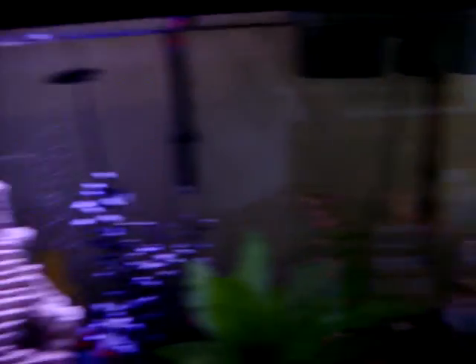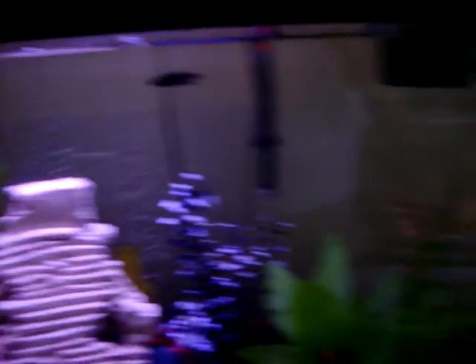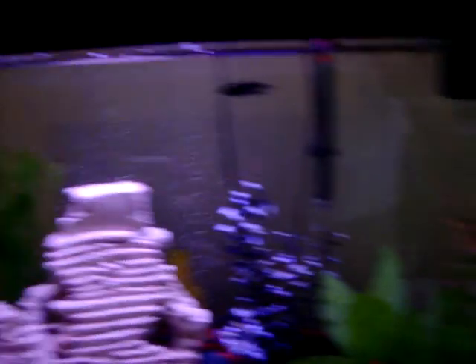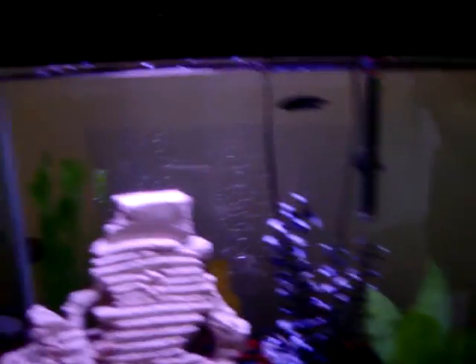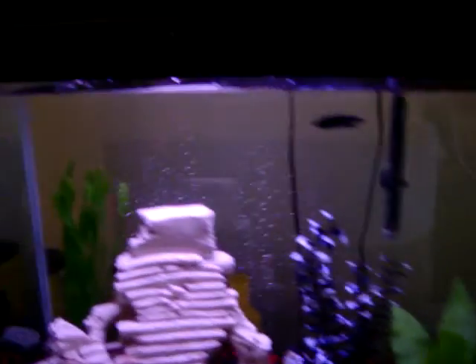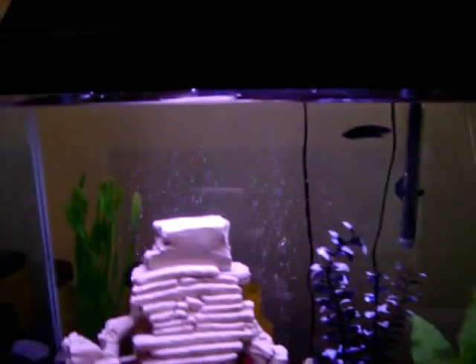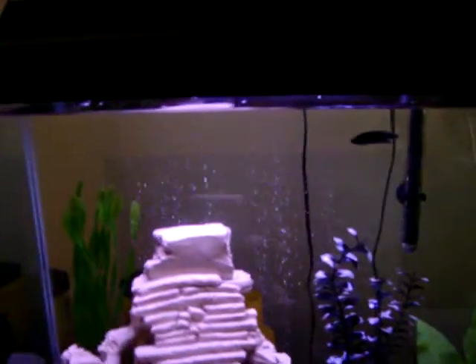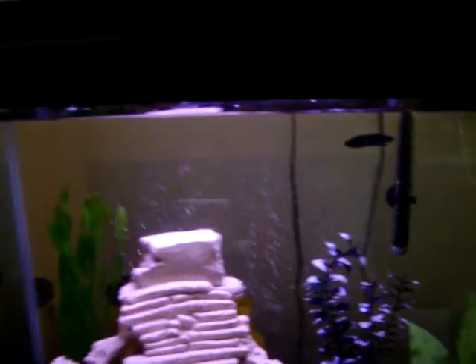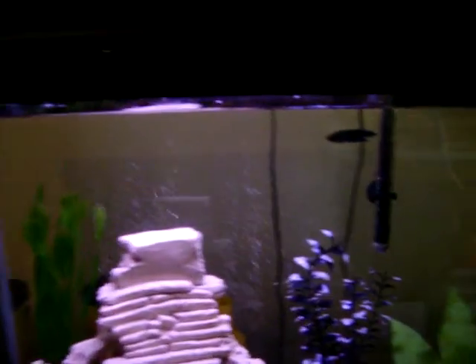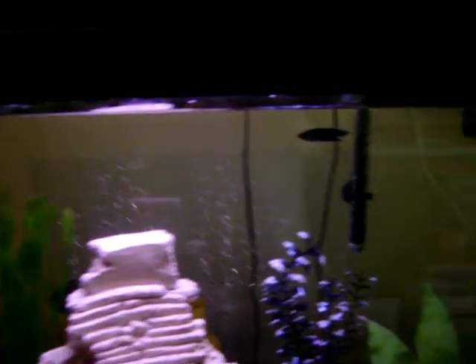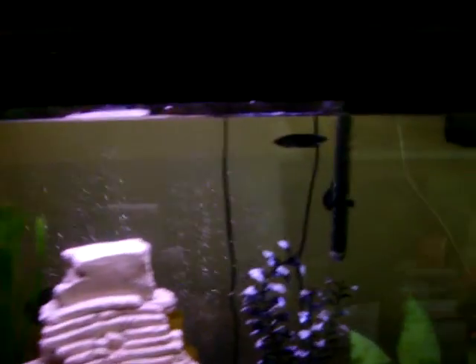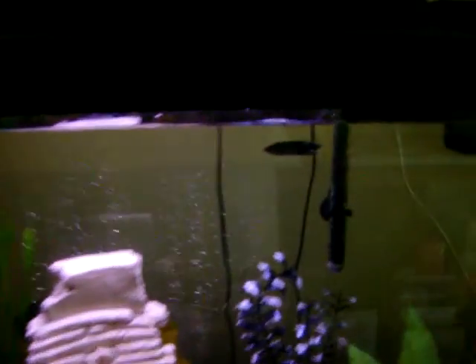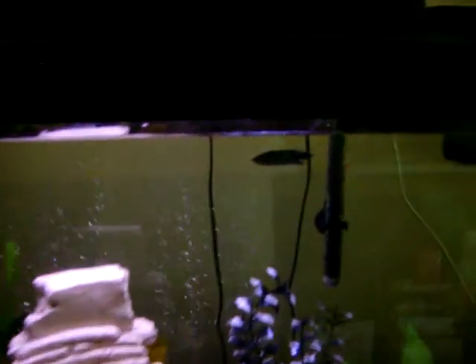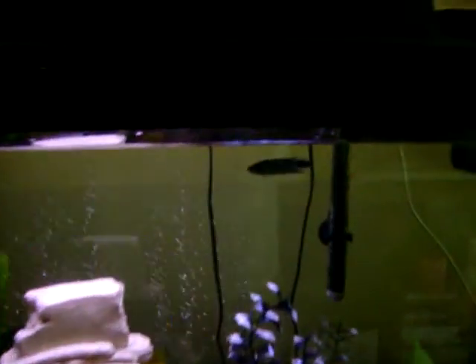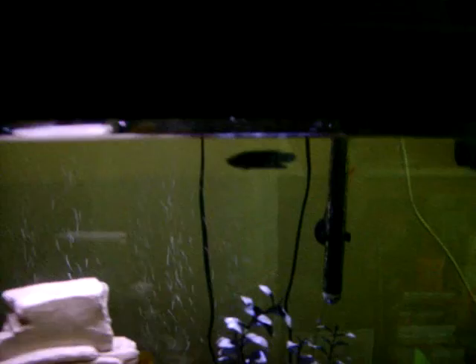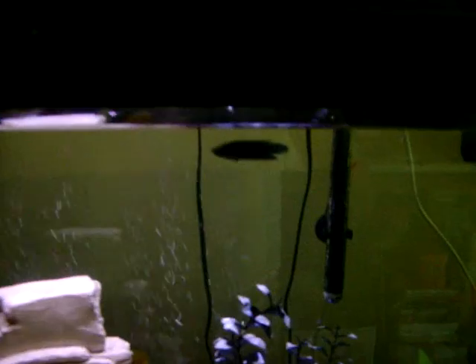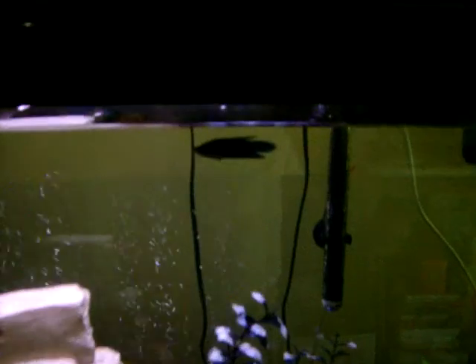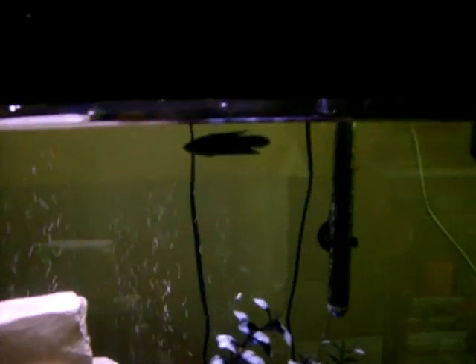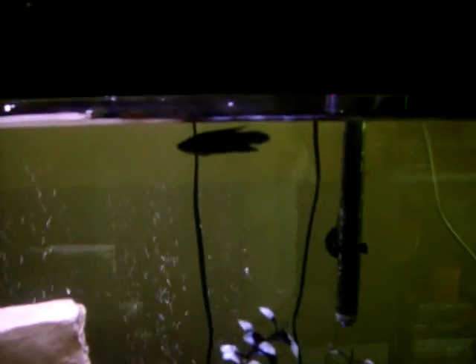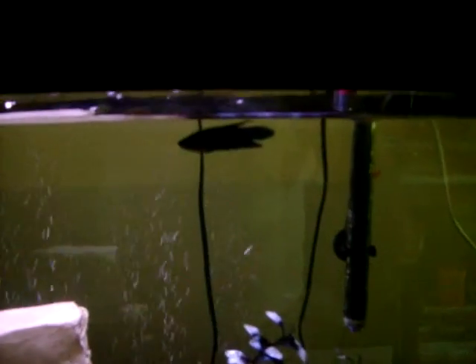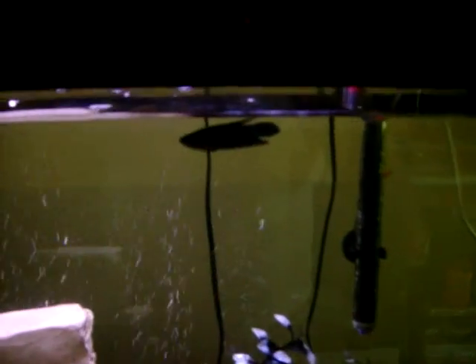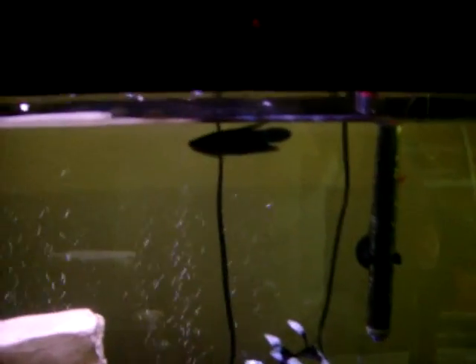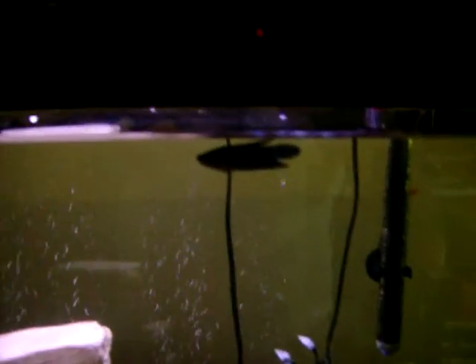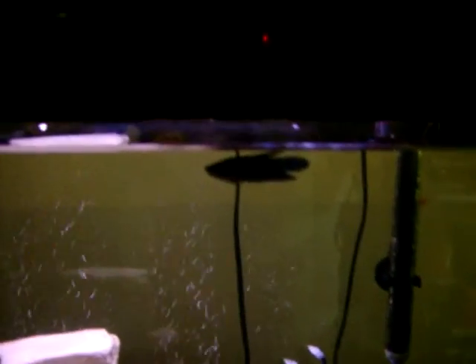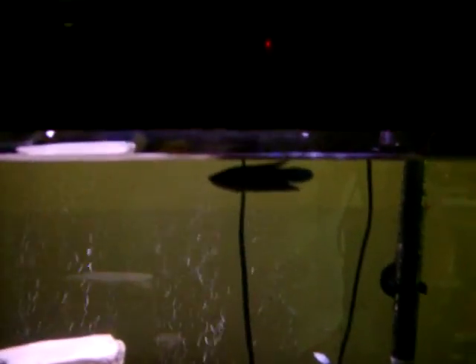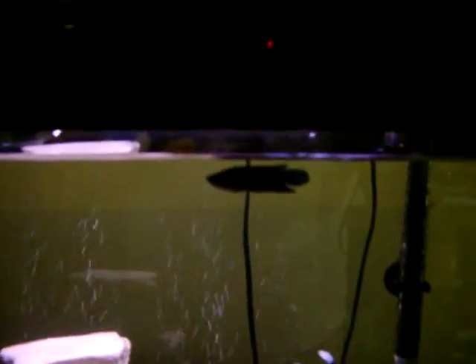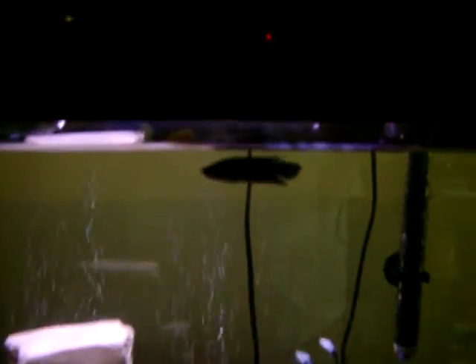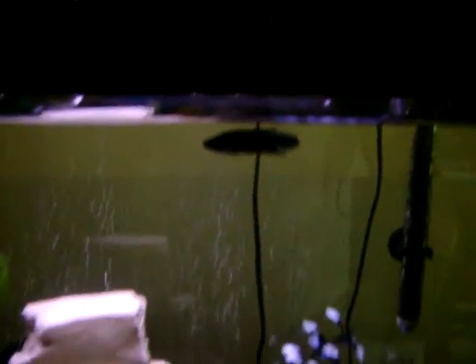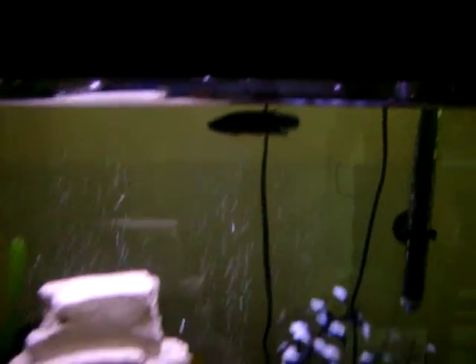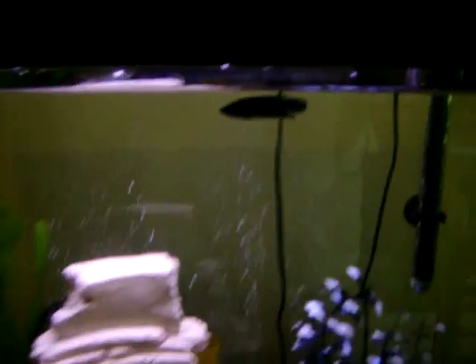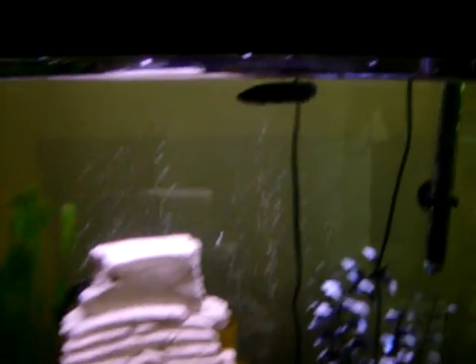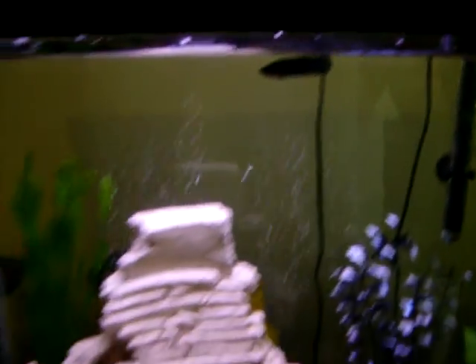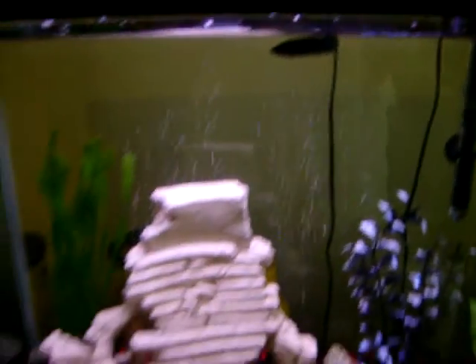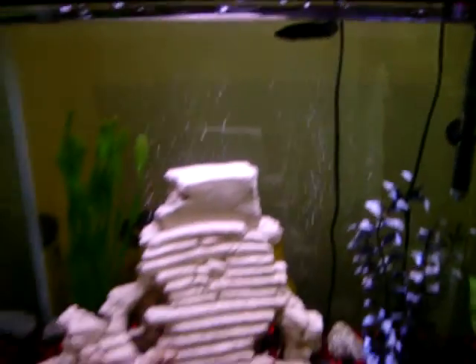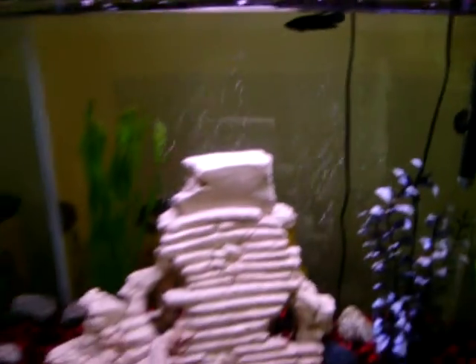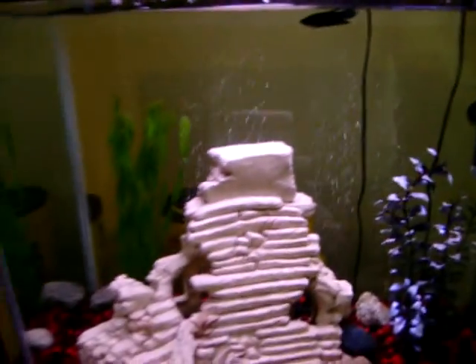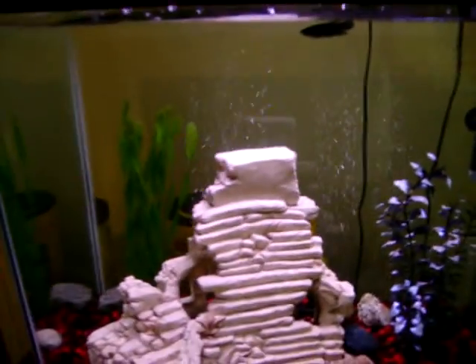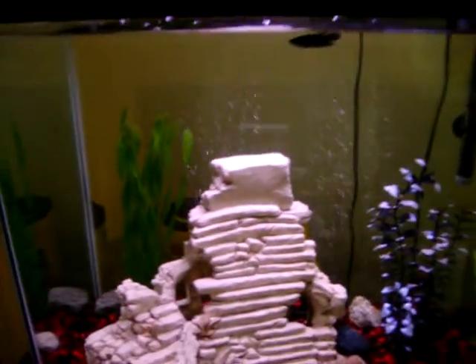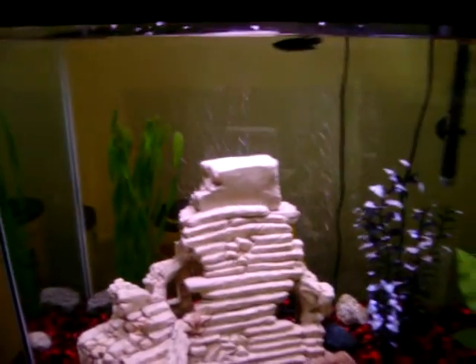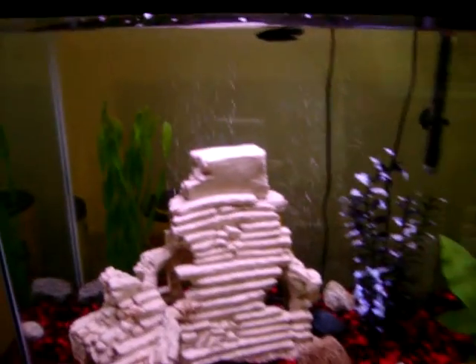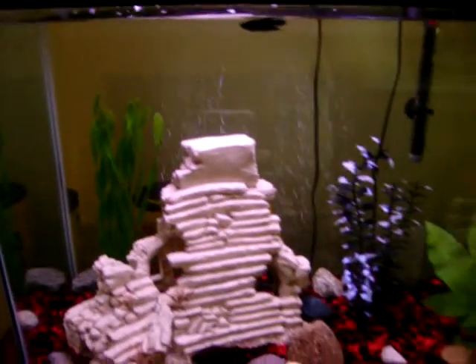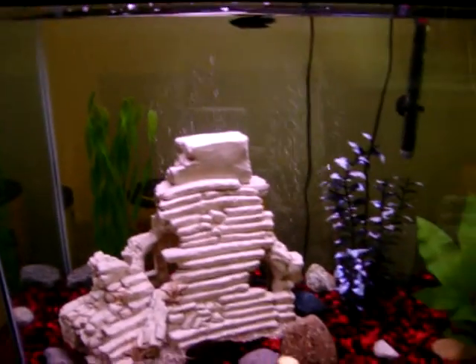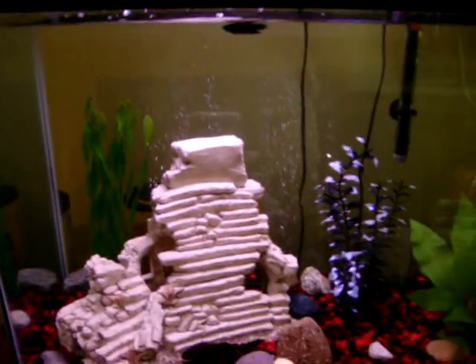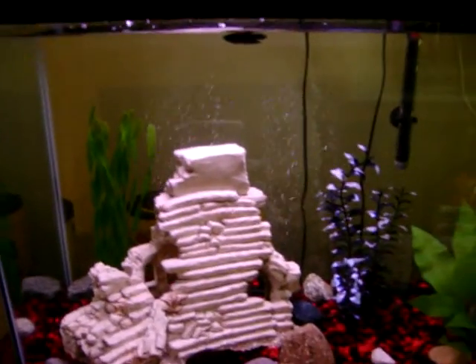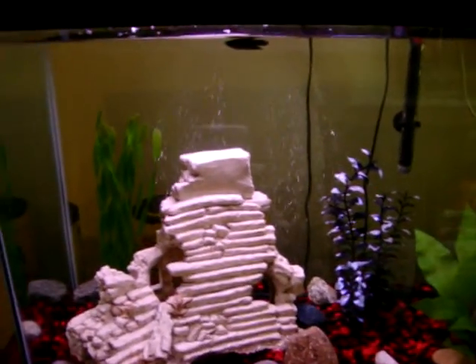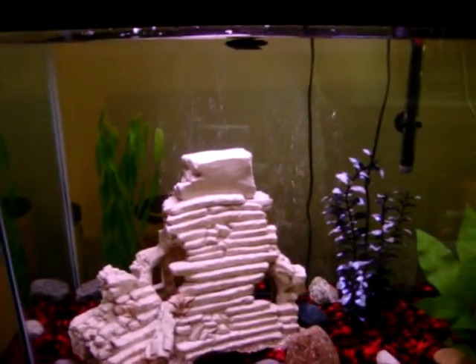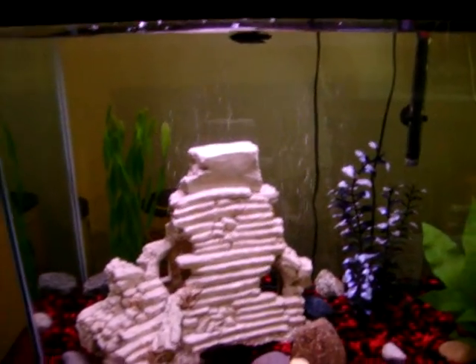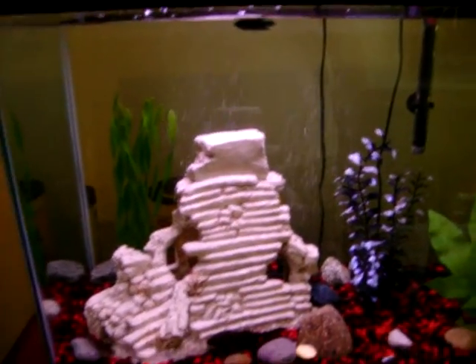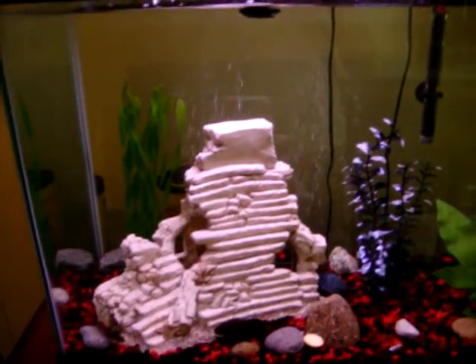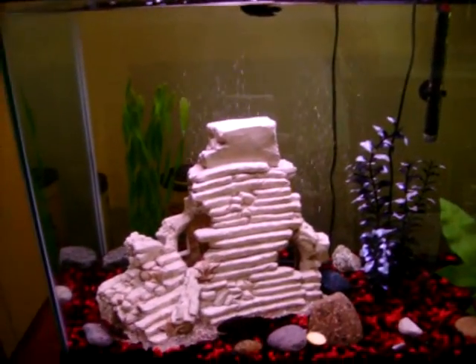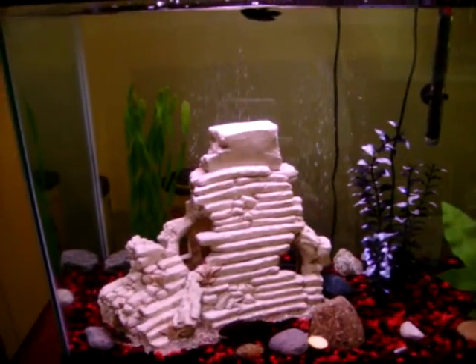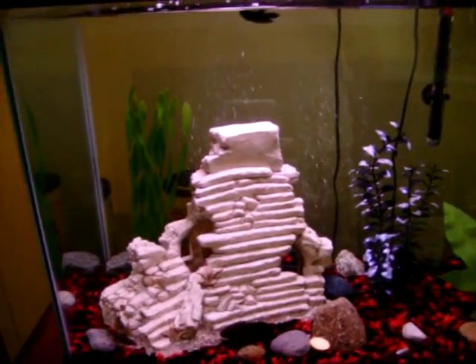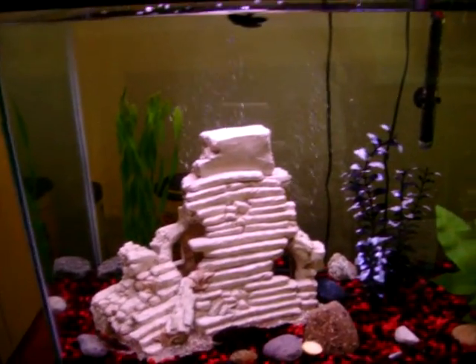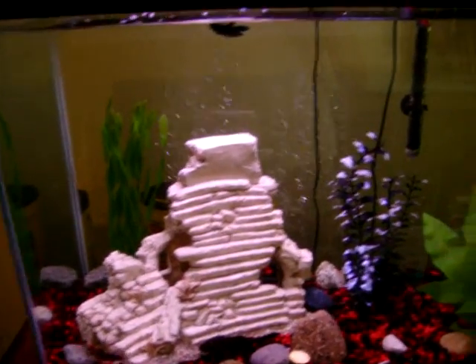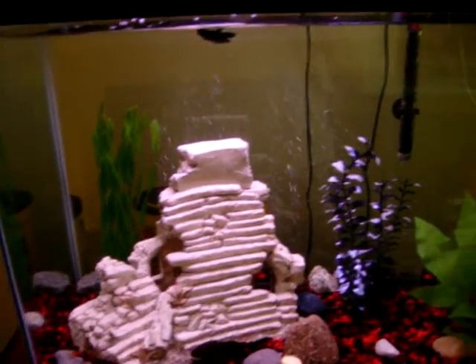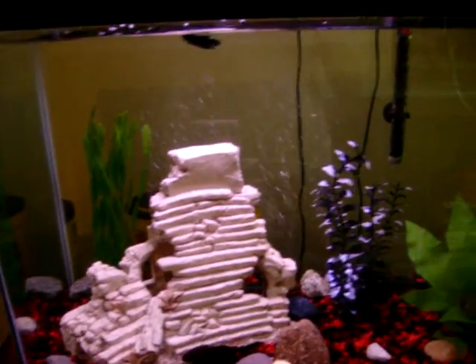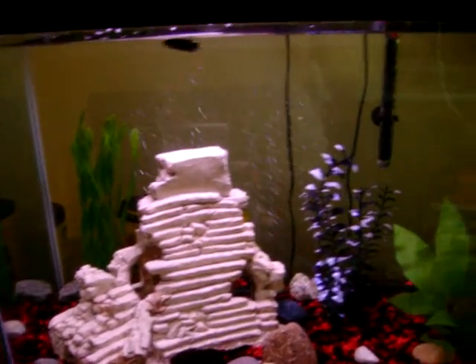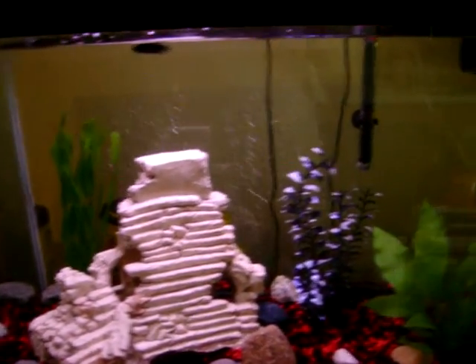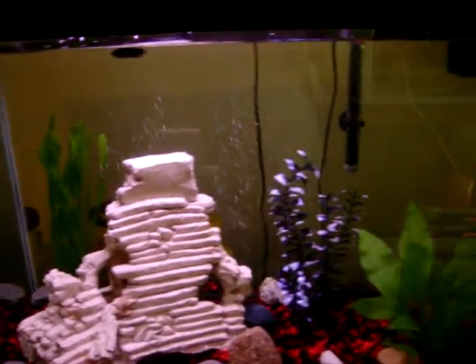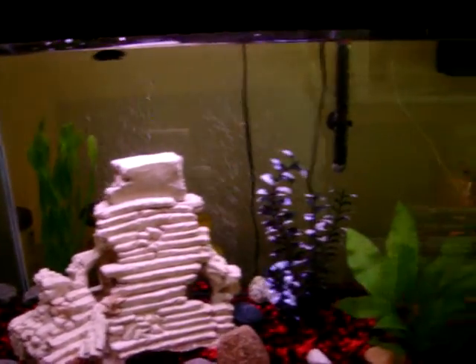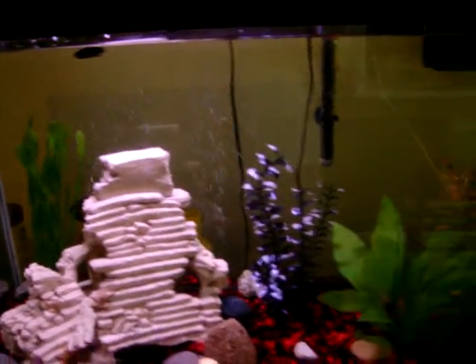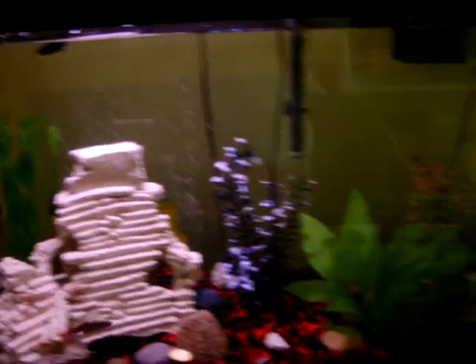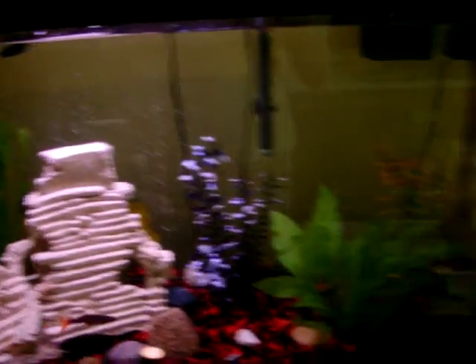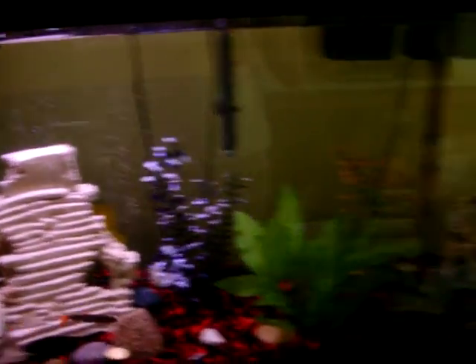And a little beta. Her name's Ariel because she's discovering her whole new world away from that little plastic cup we bought her from in Walmart.